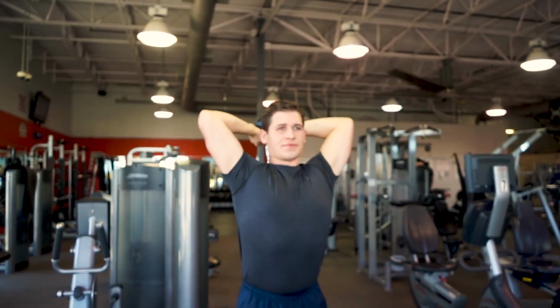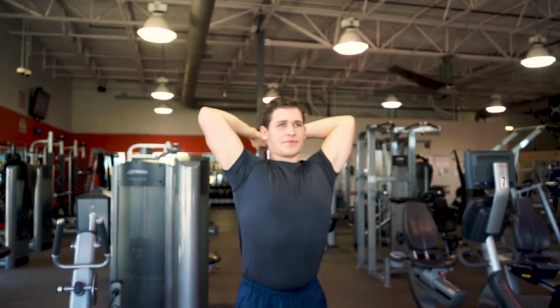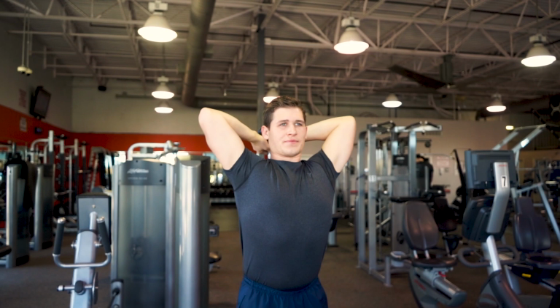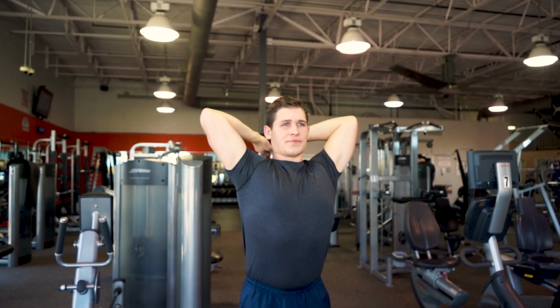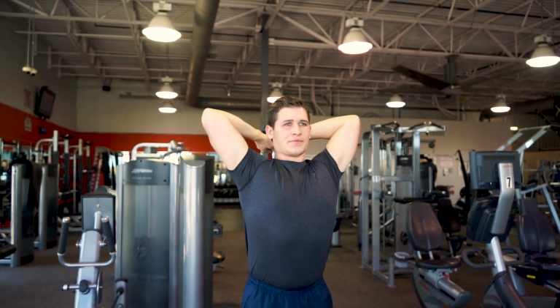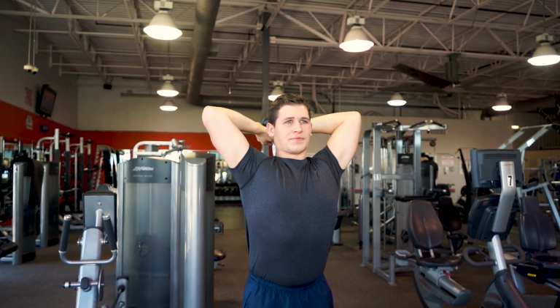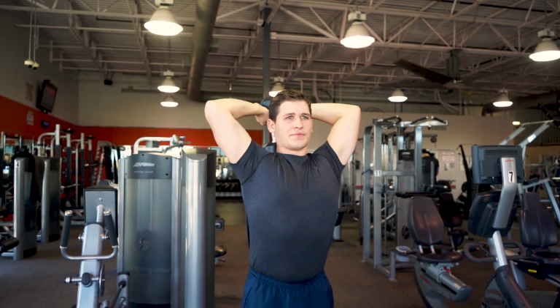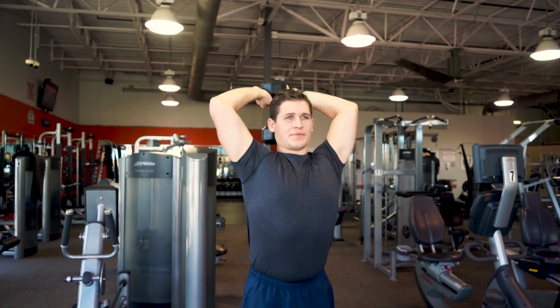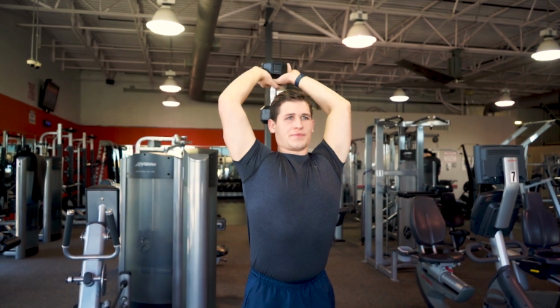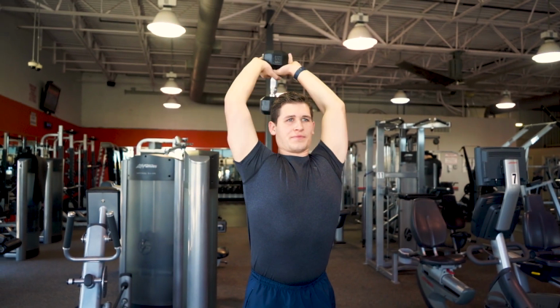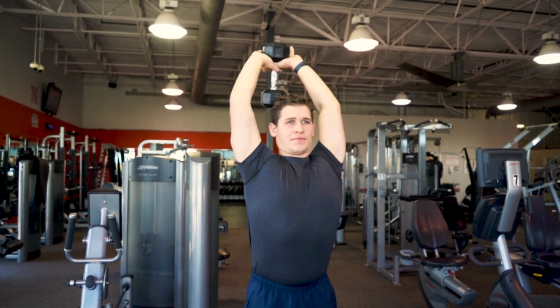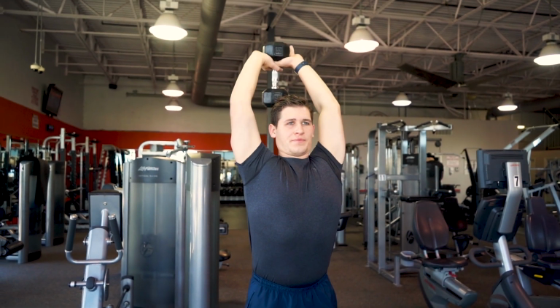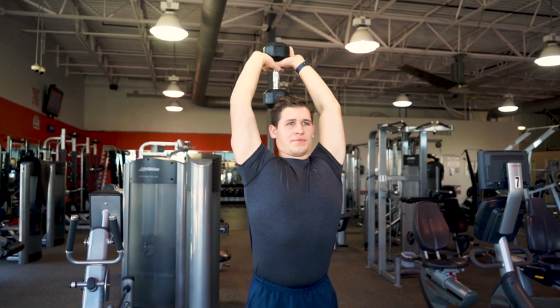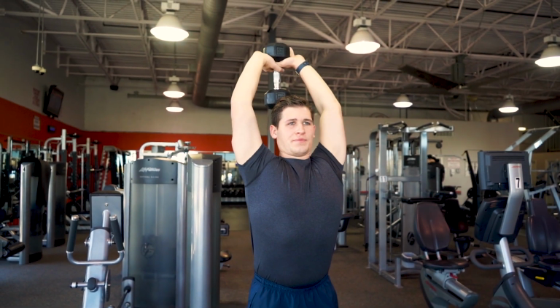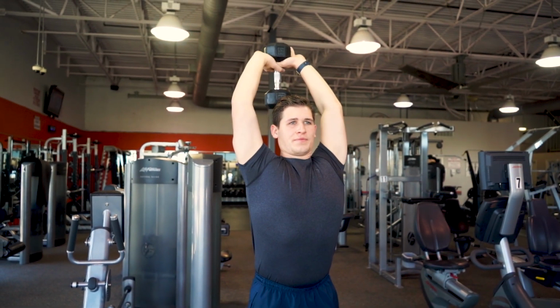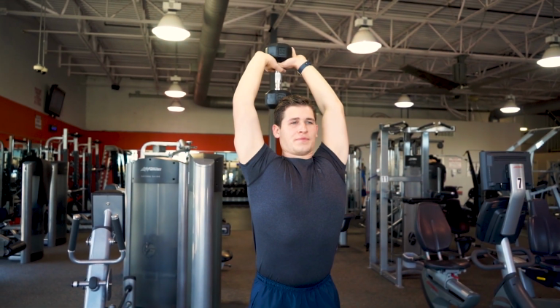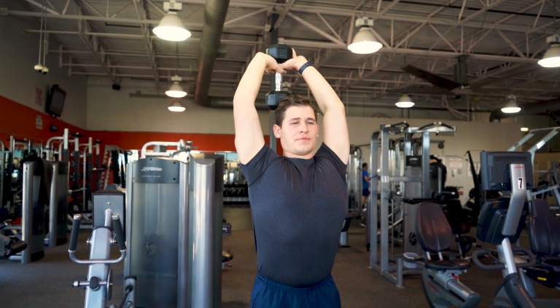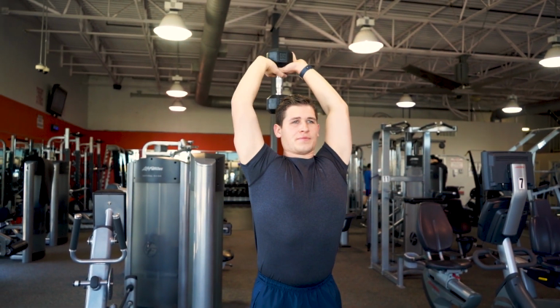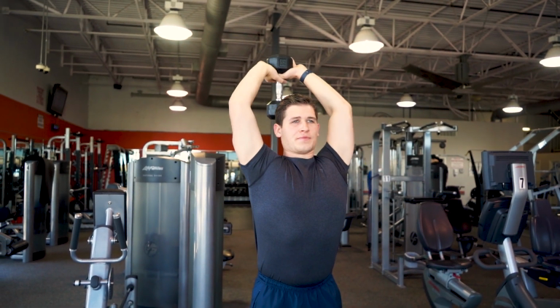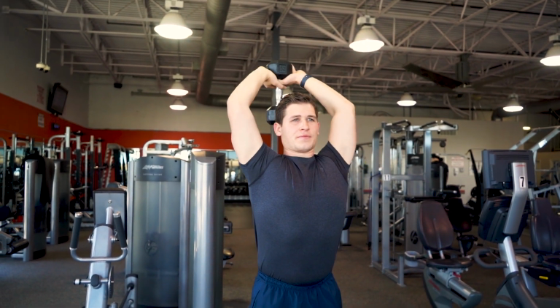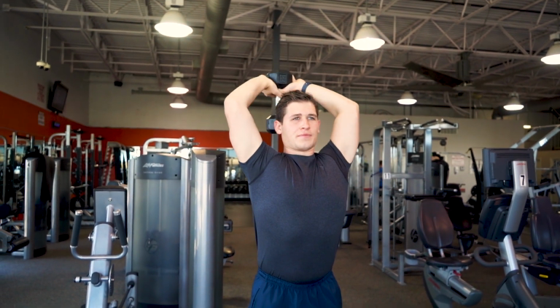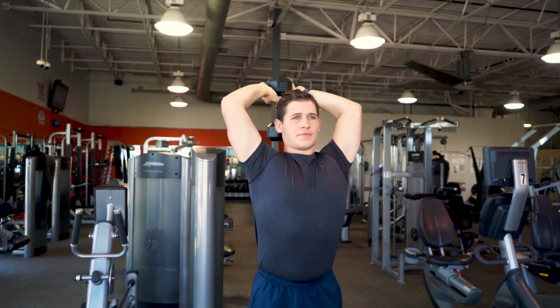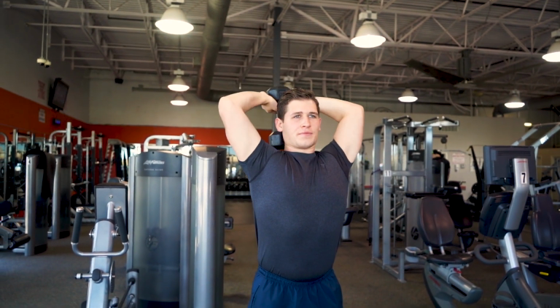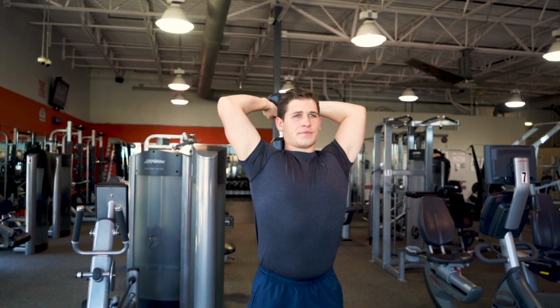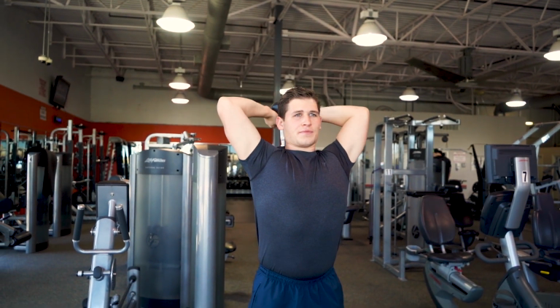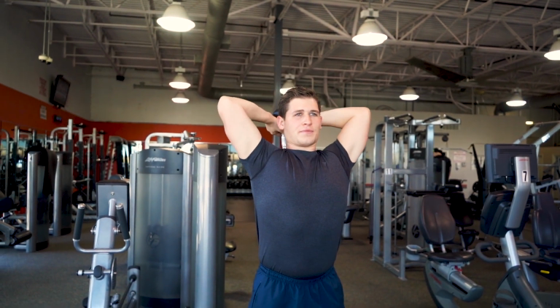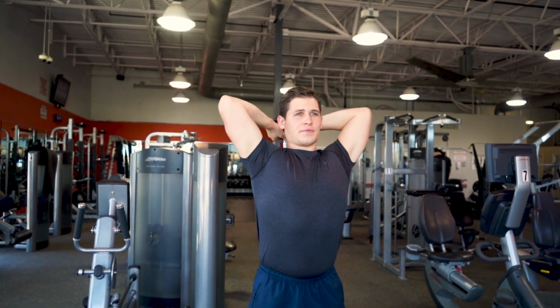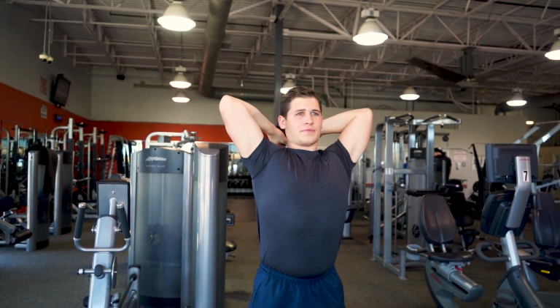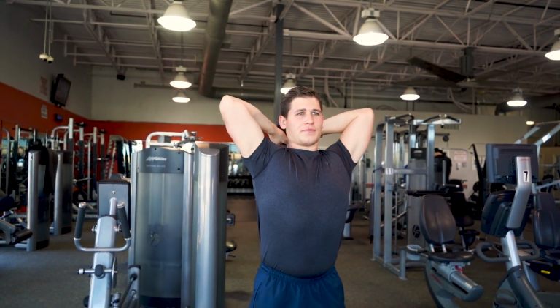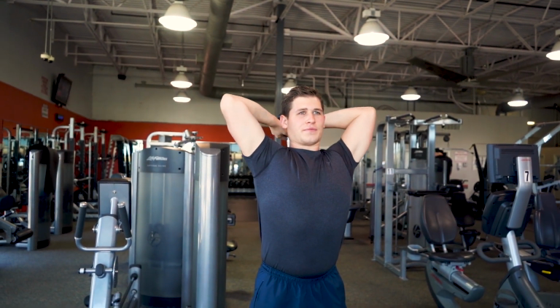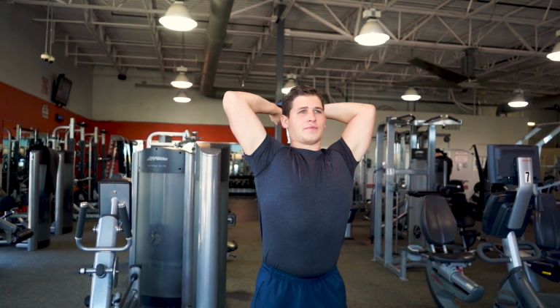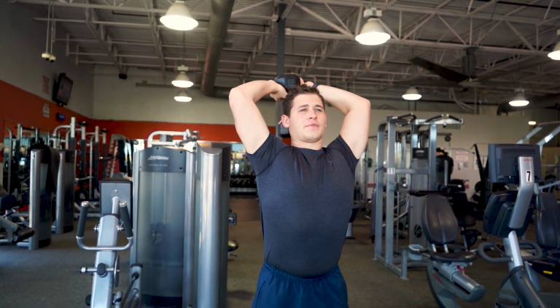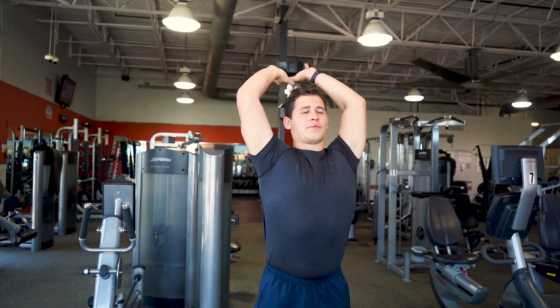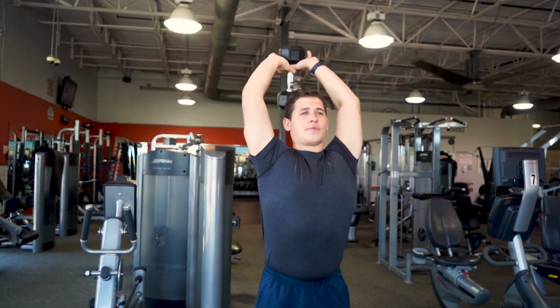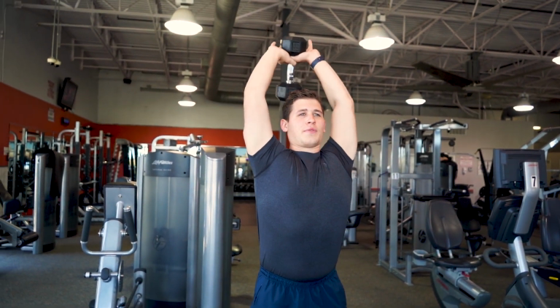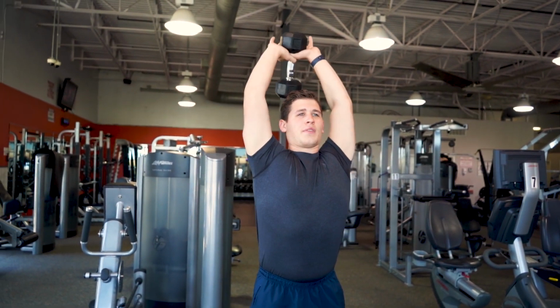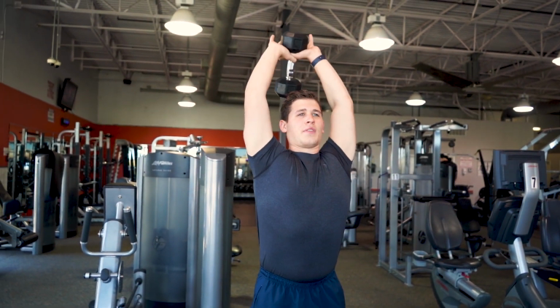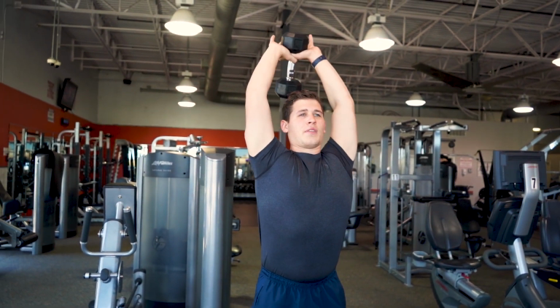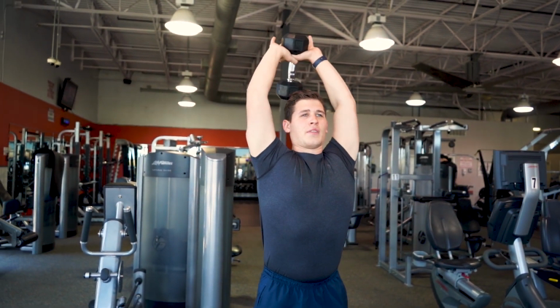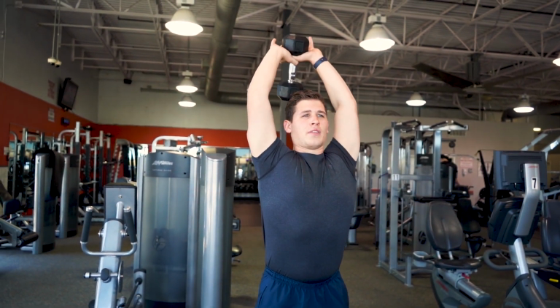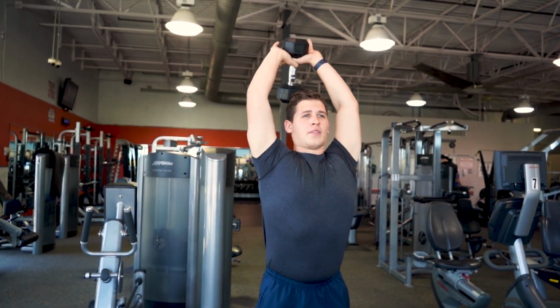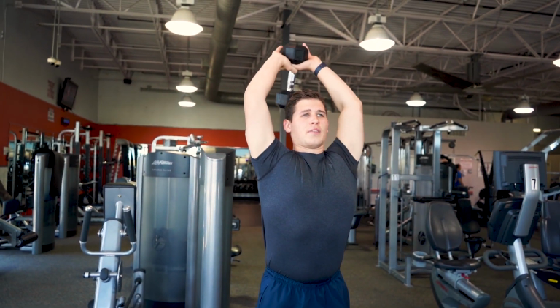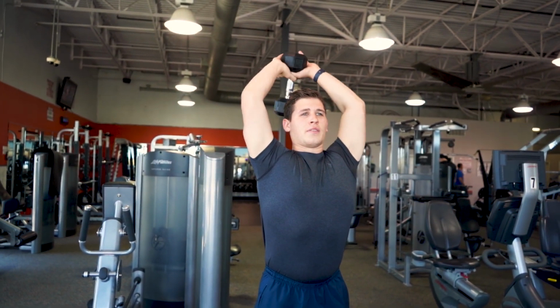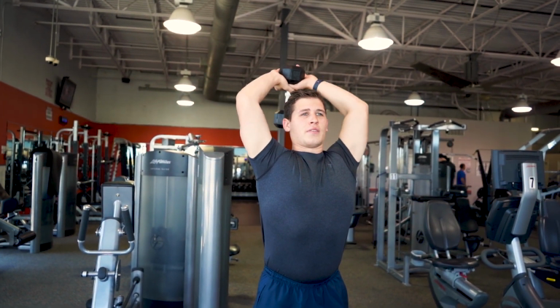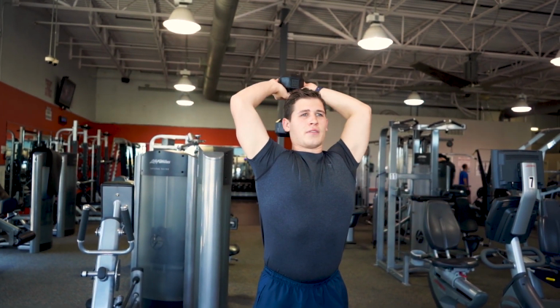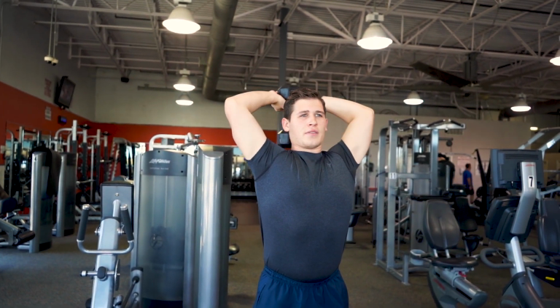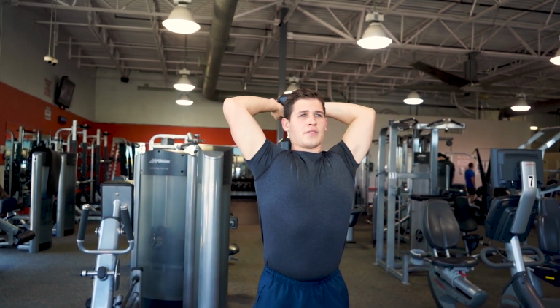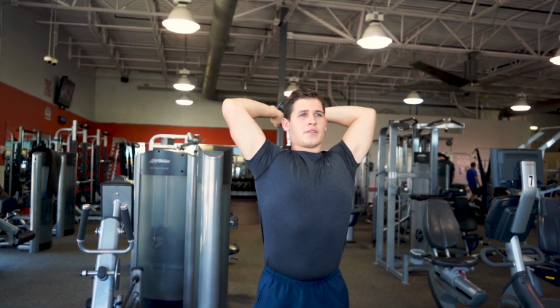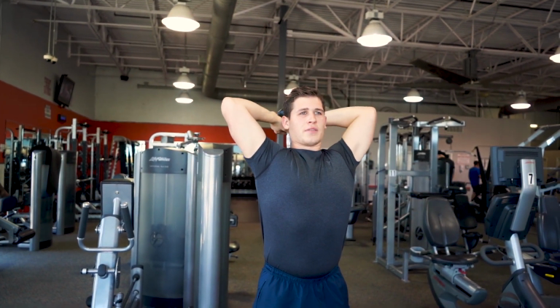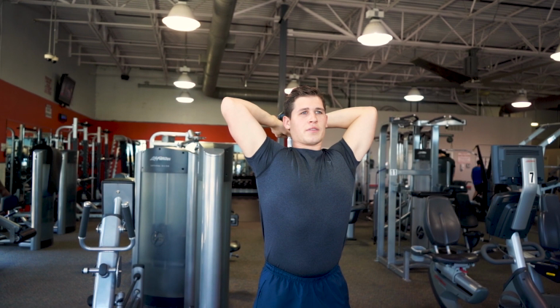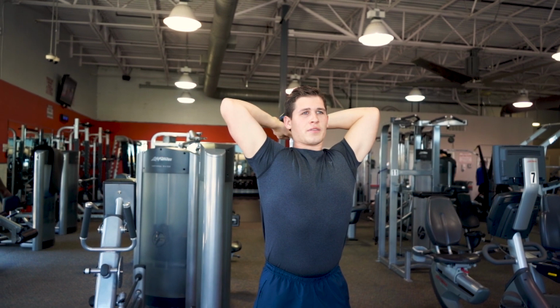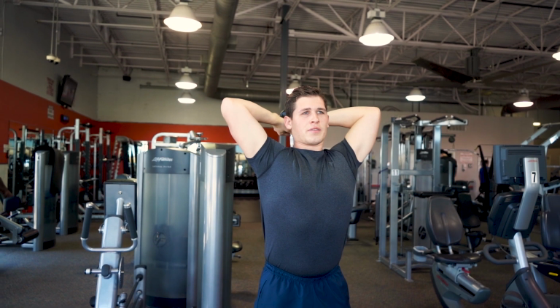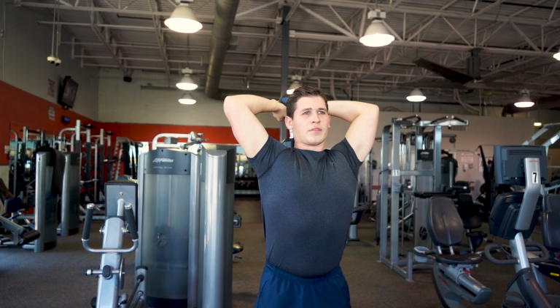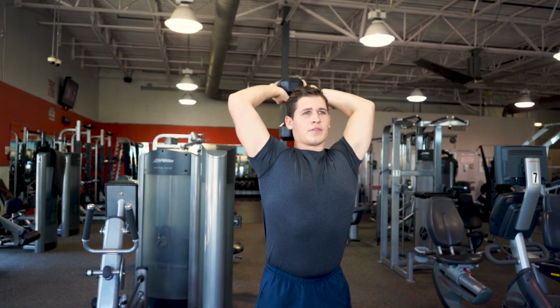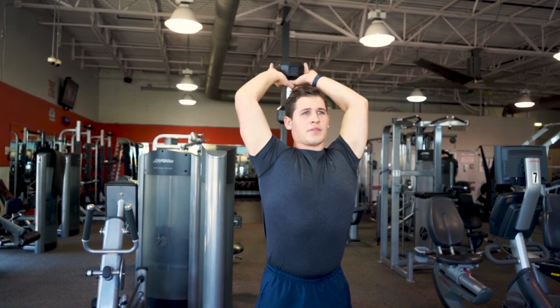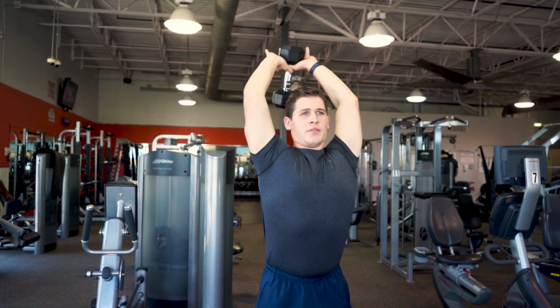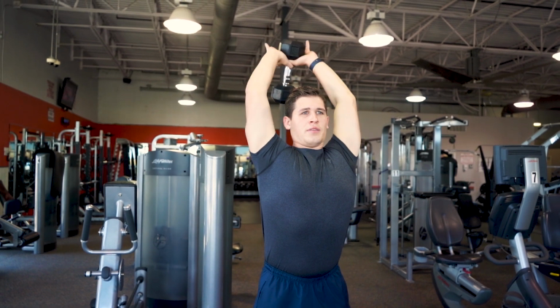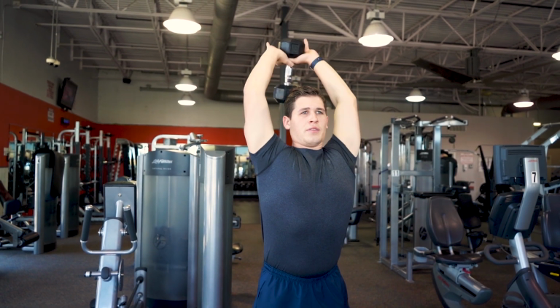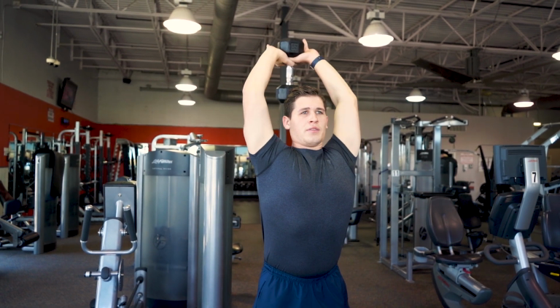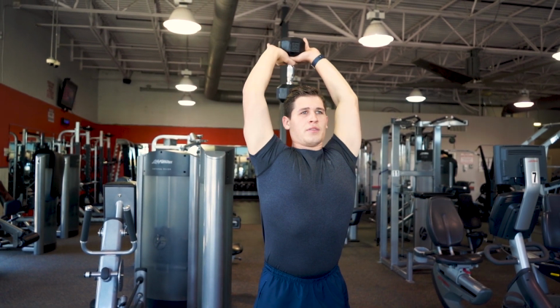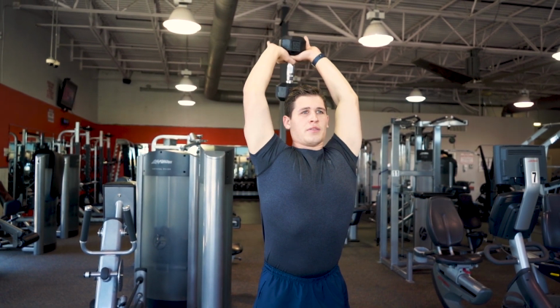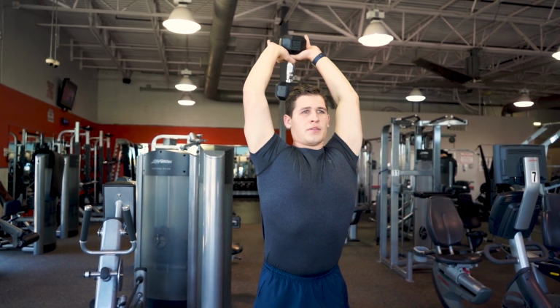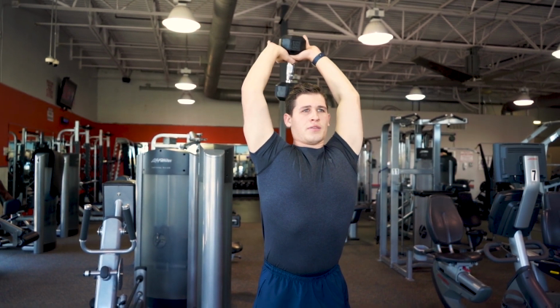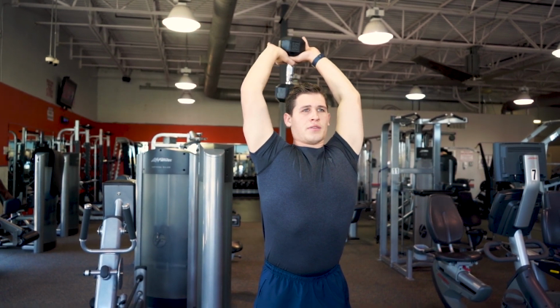Now we move to the incorrect form of a tricep extension. Andrew's elbows are completely rotated out and he's not isolating his triceps.